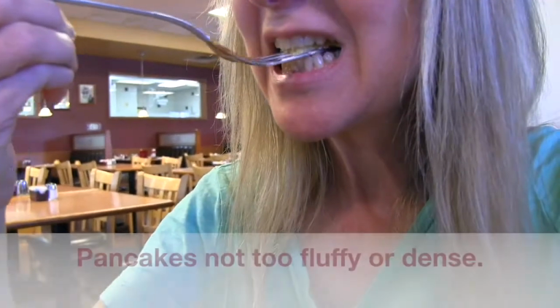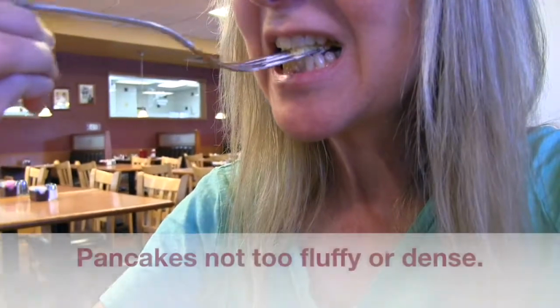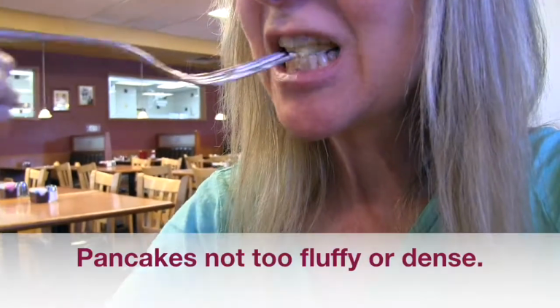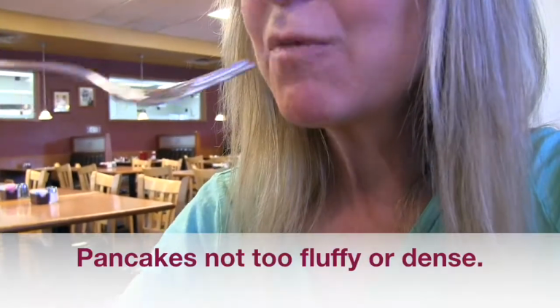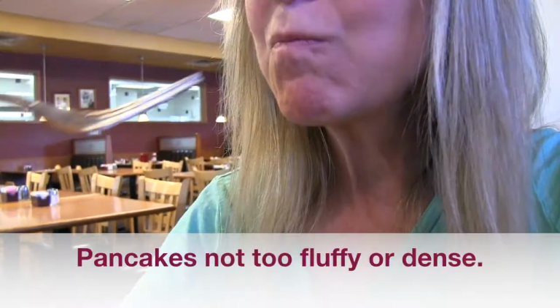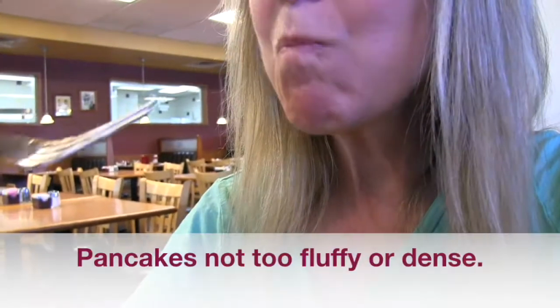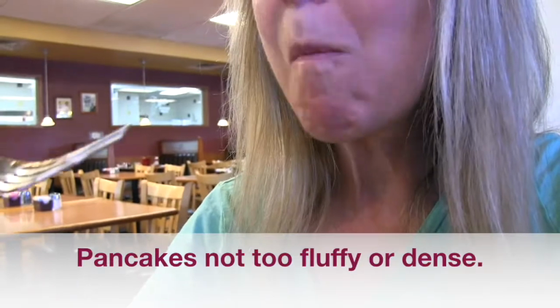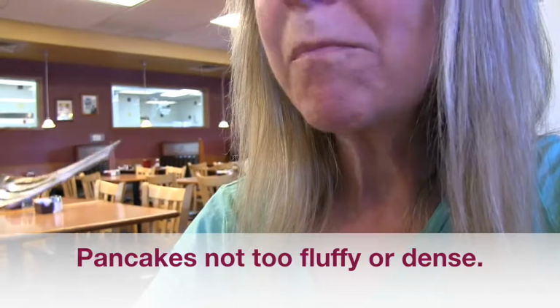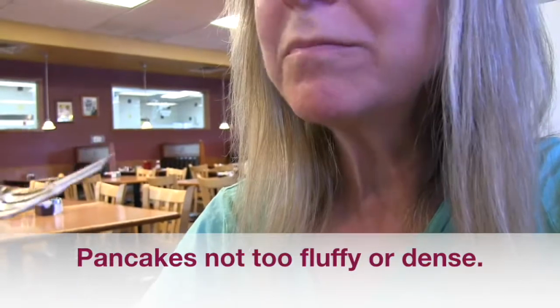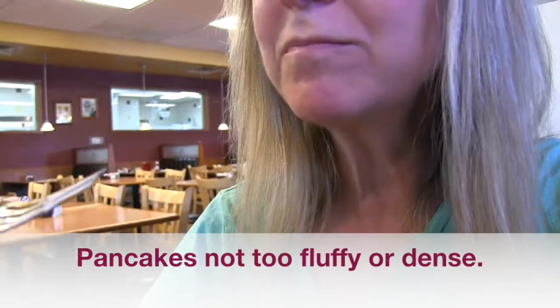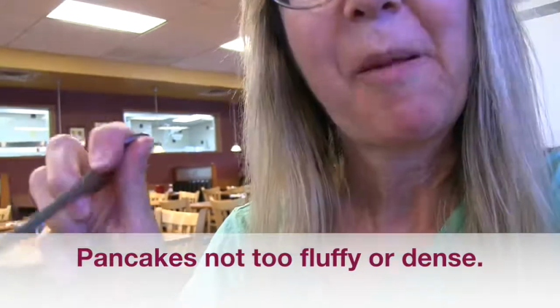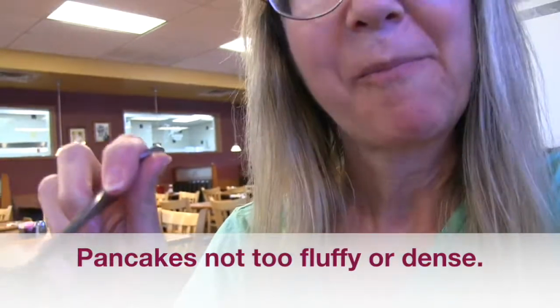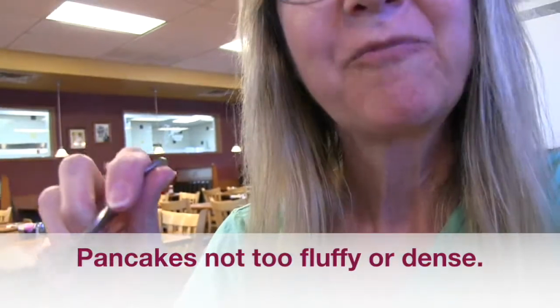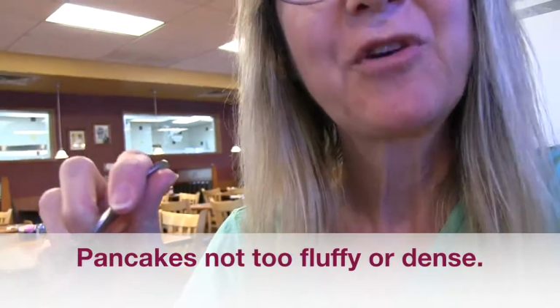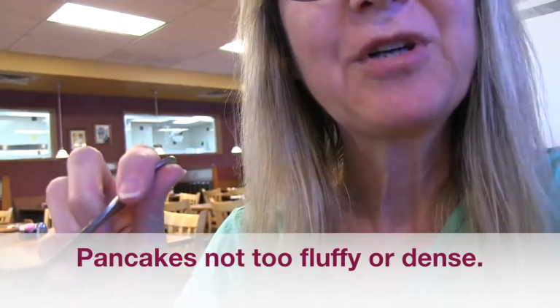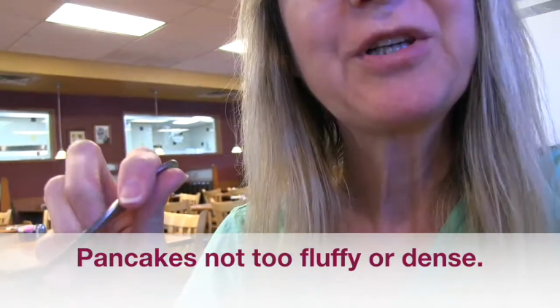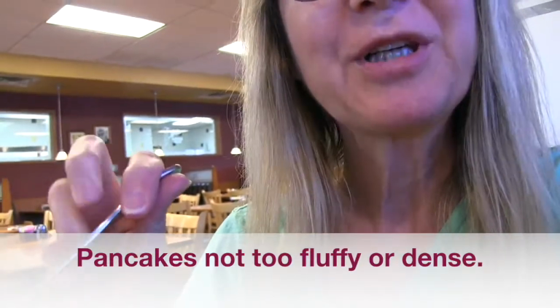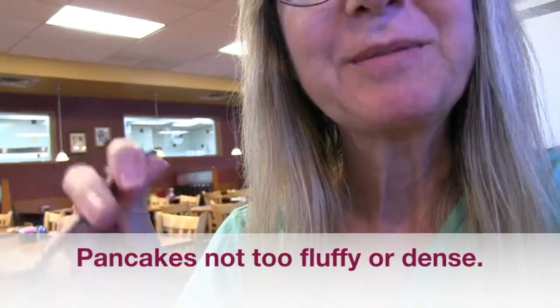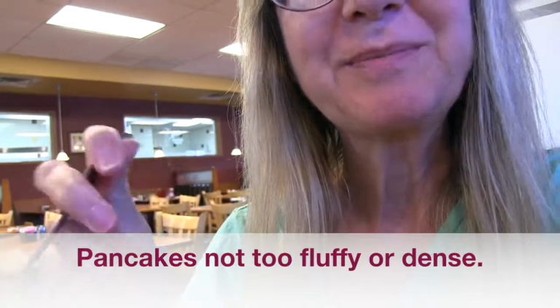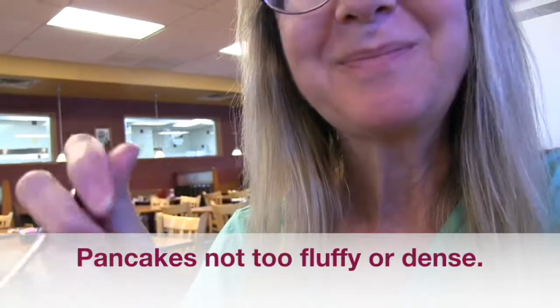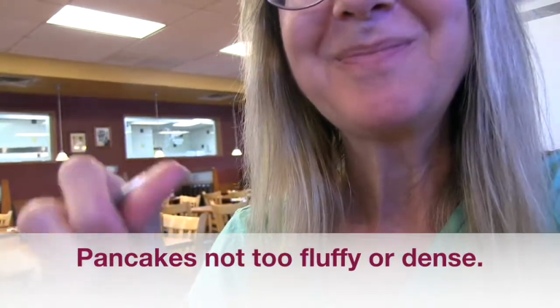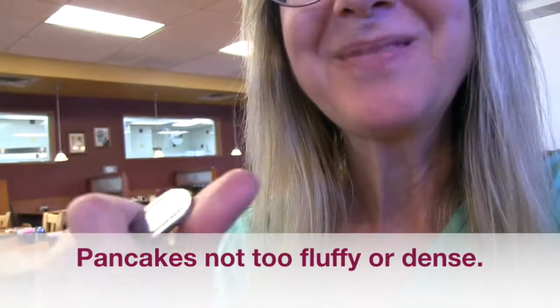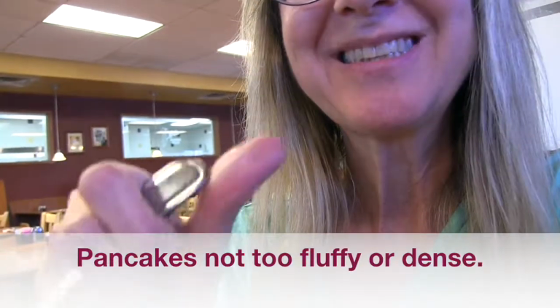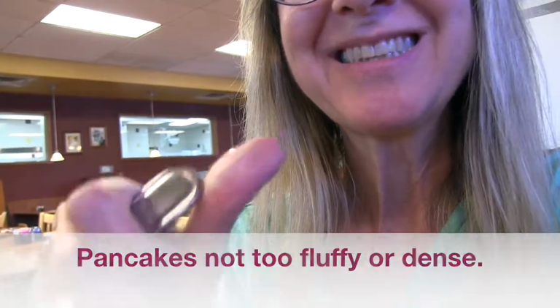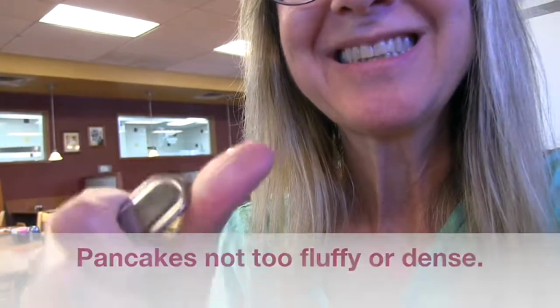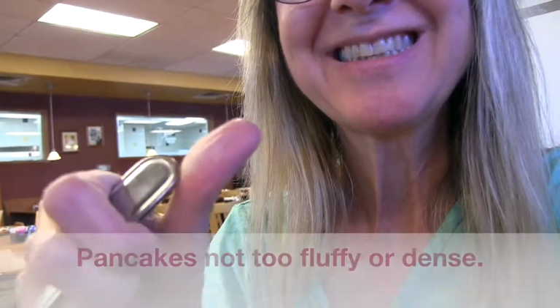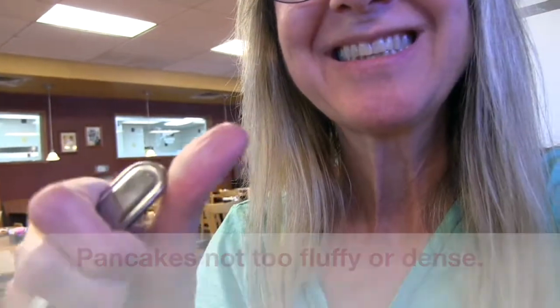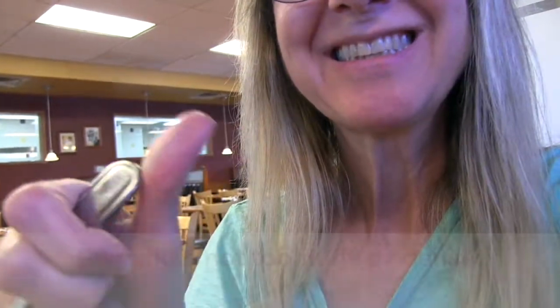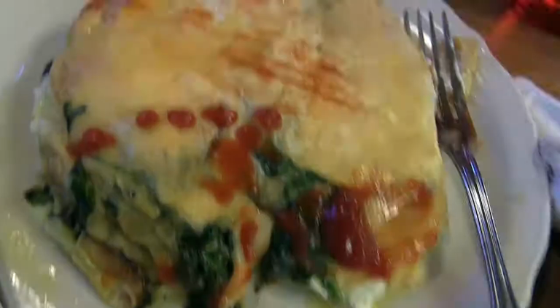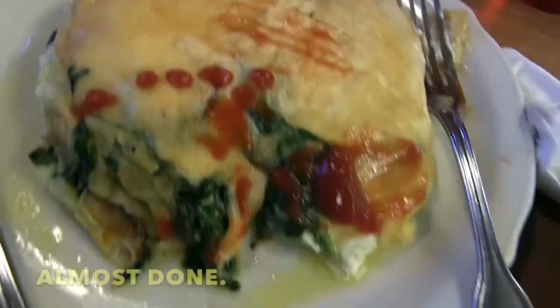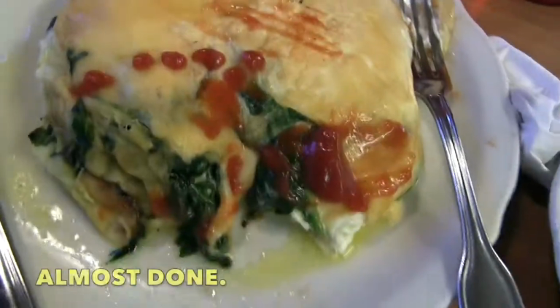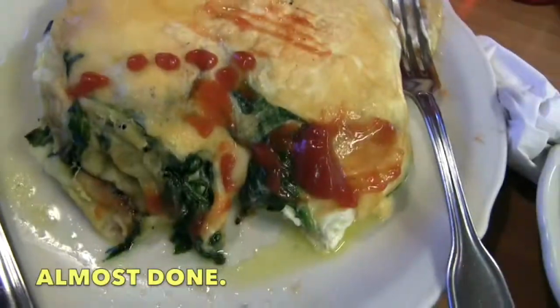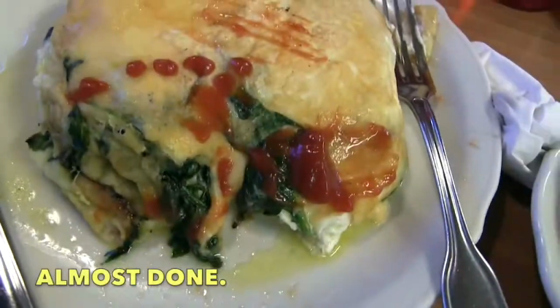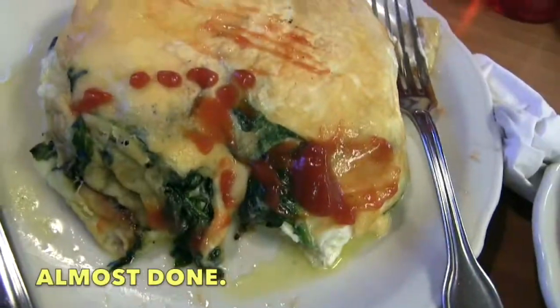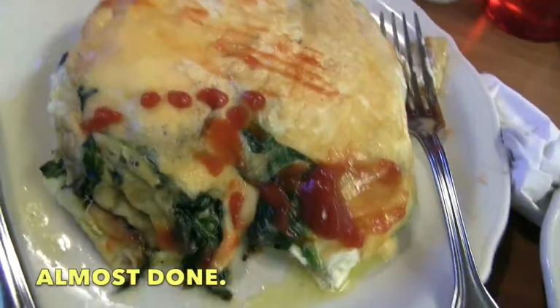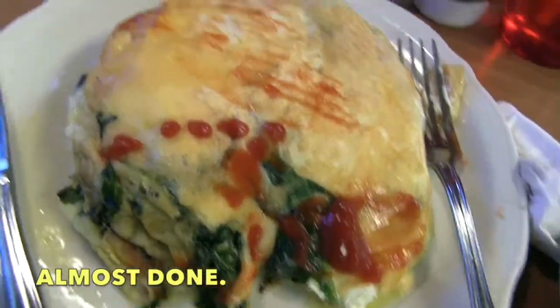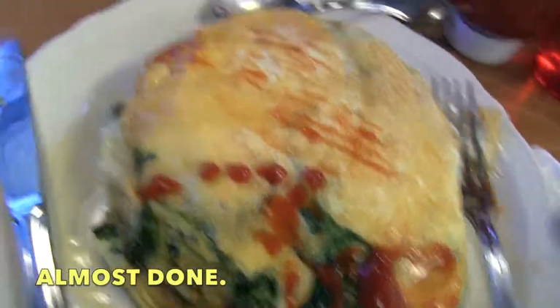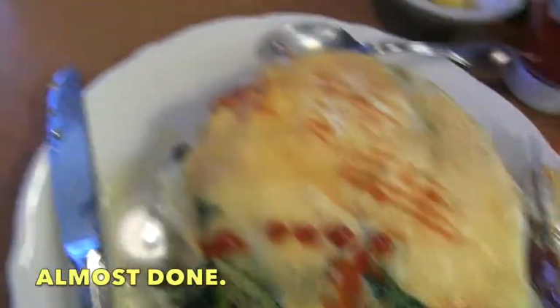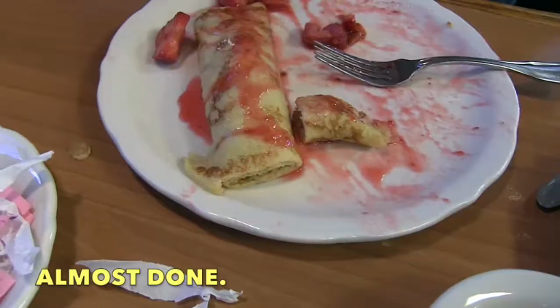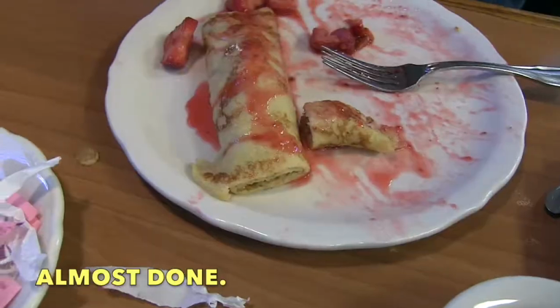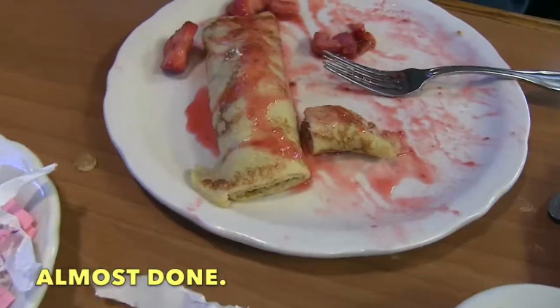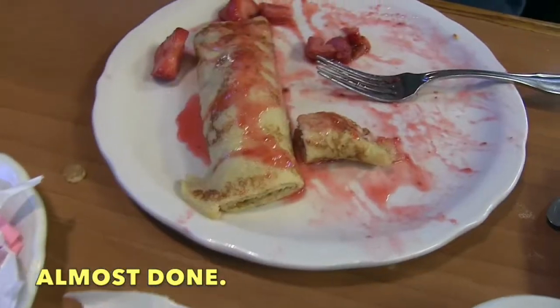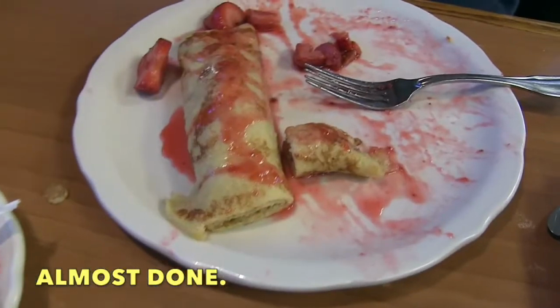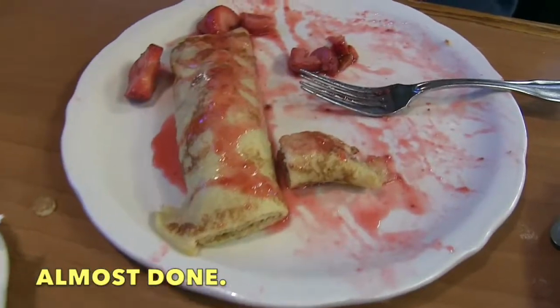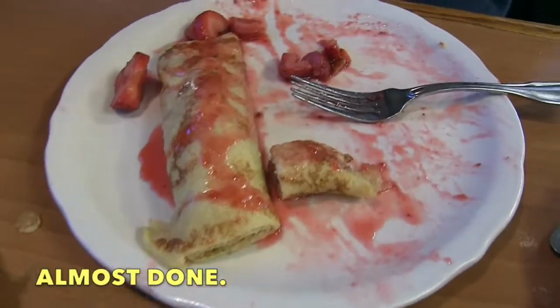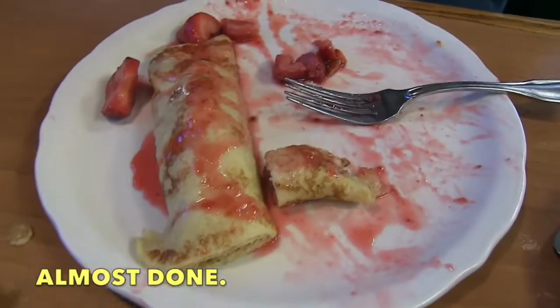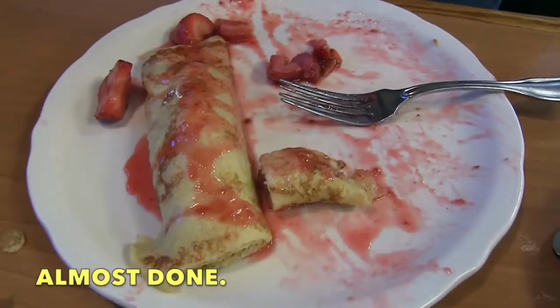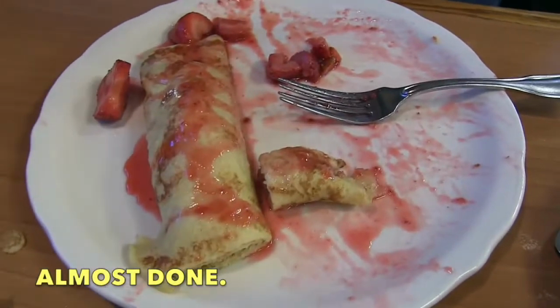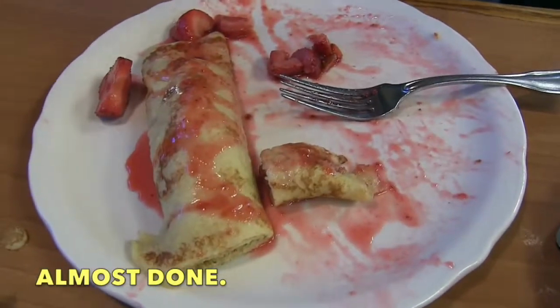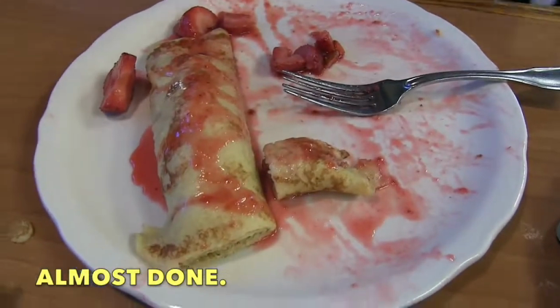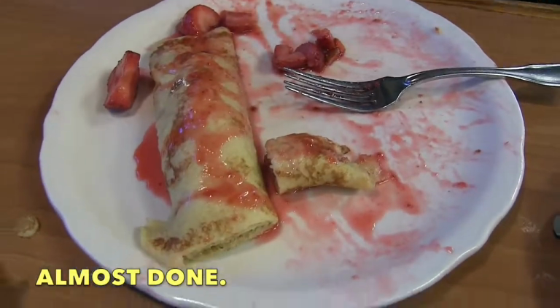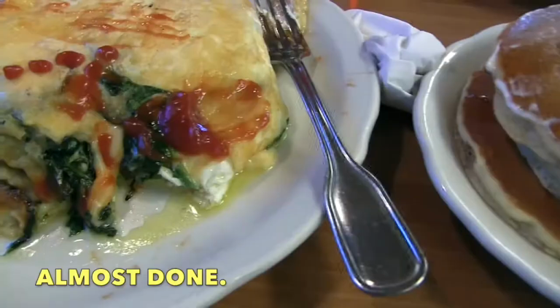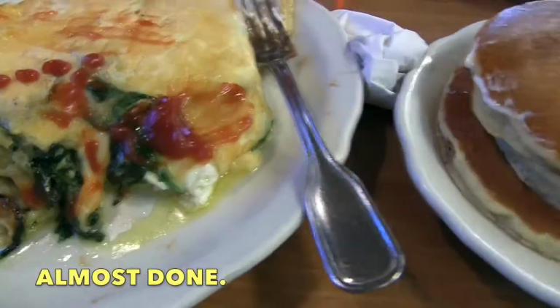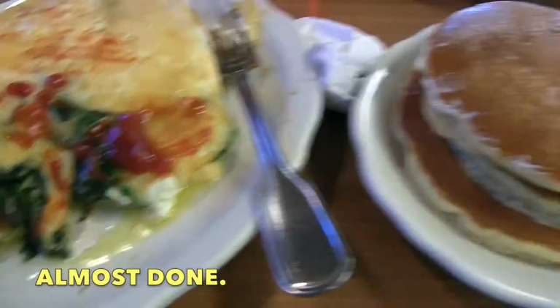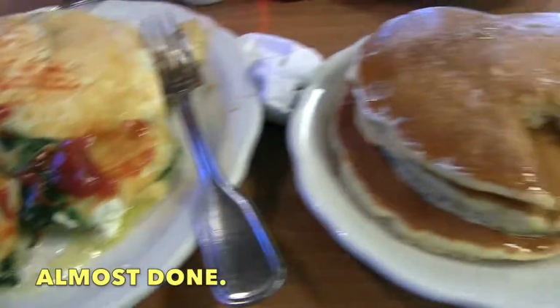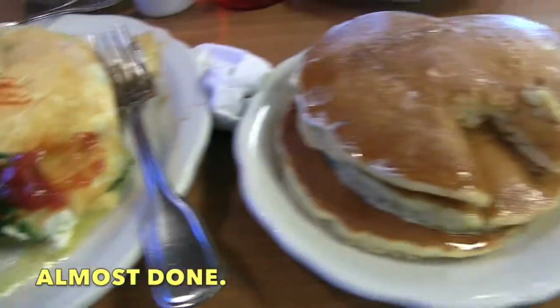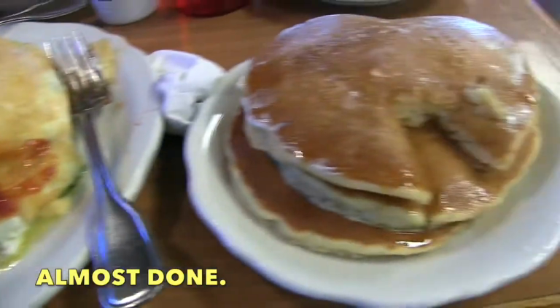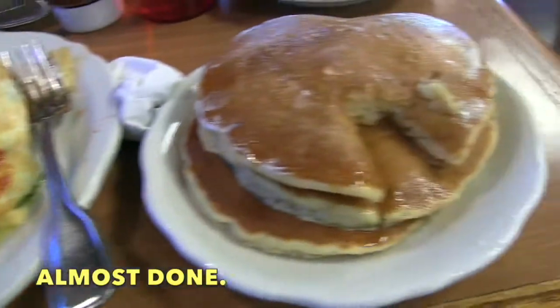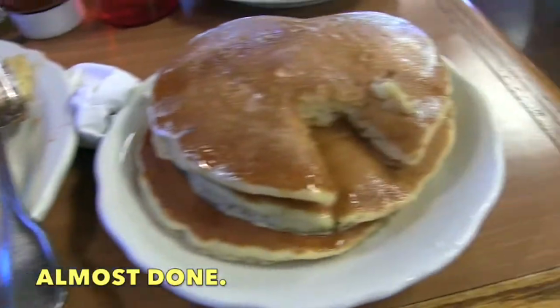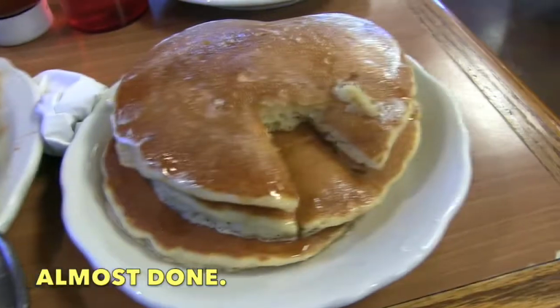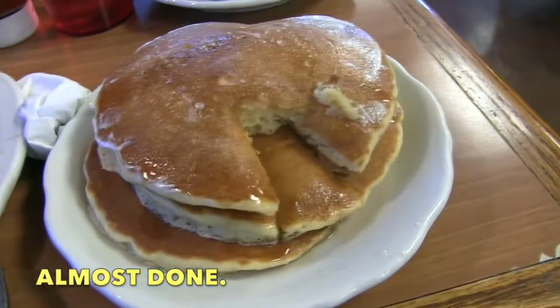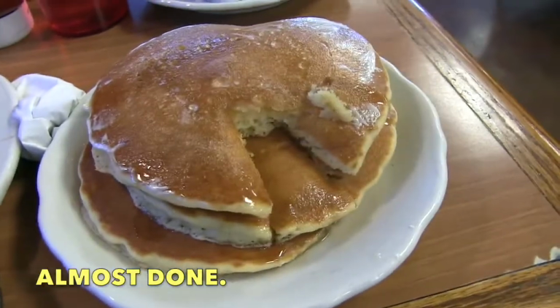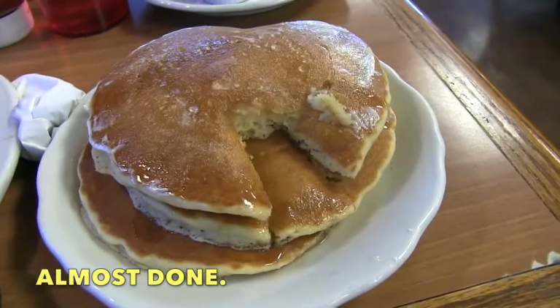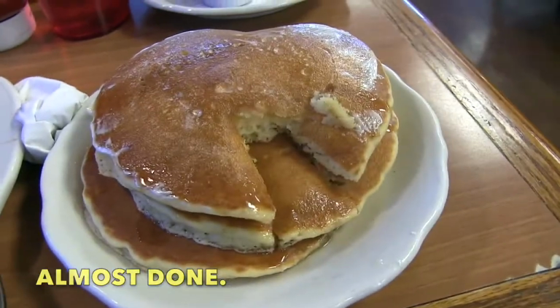Mmm. Very good. And I've just barely started.